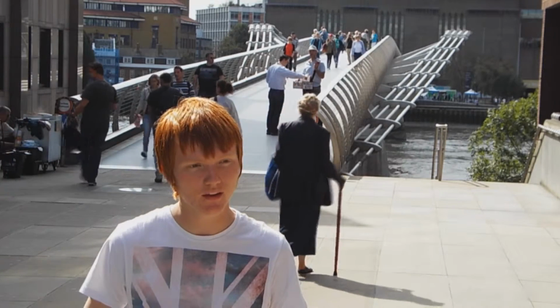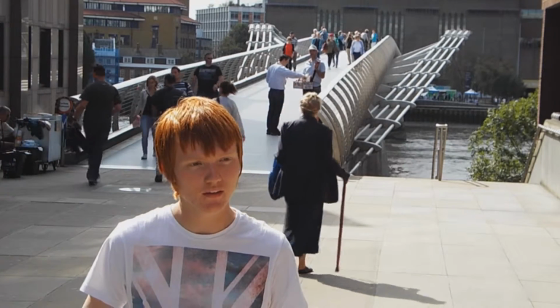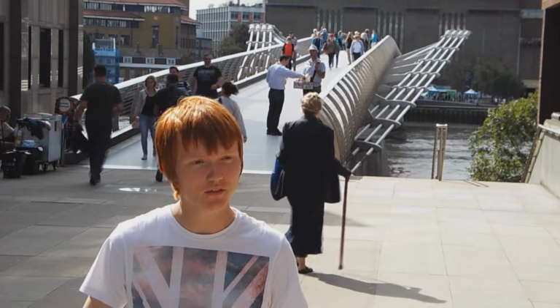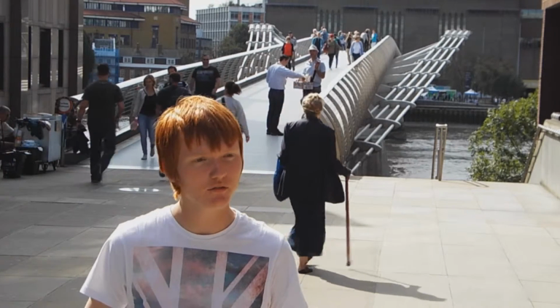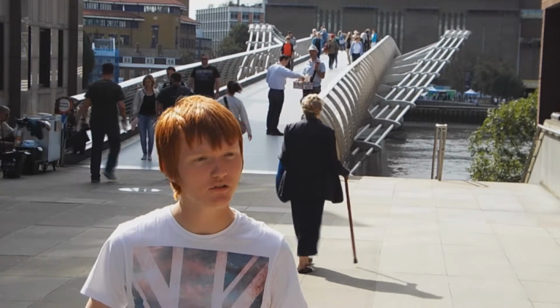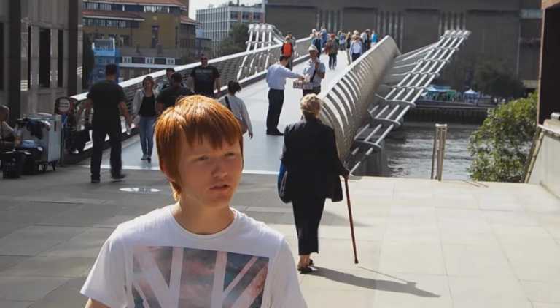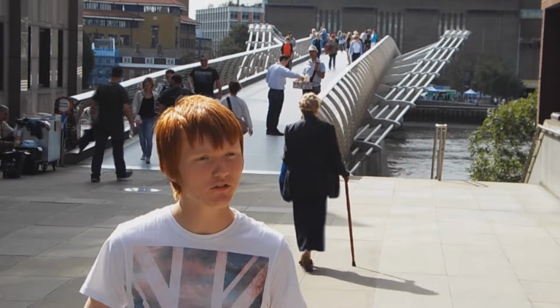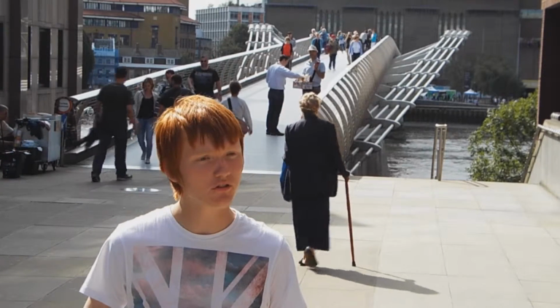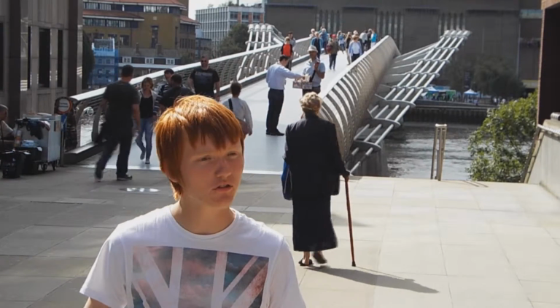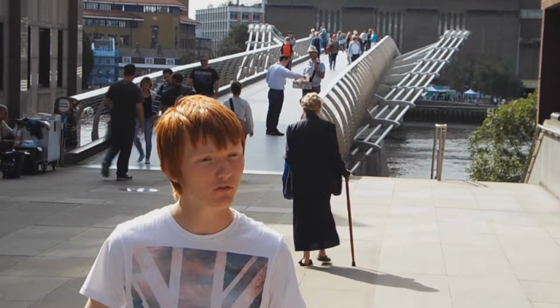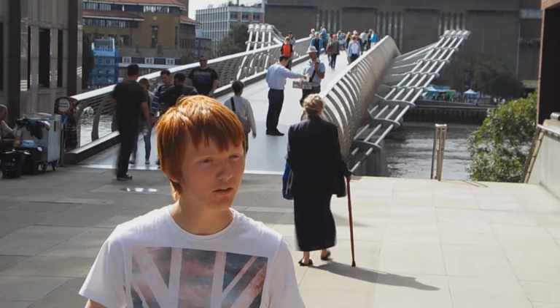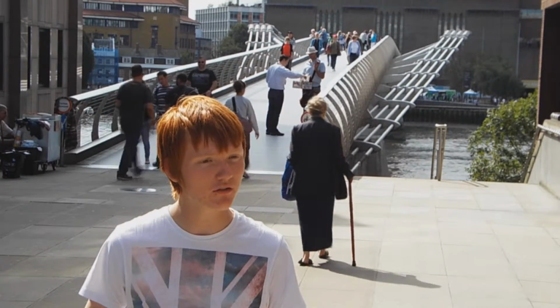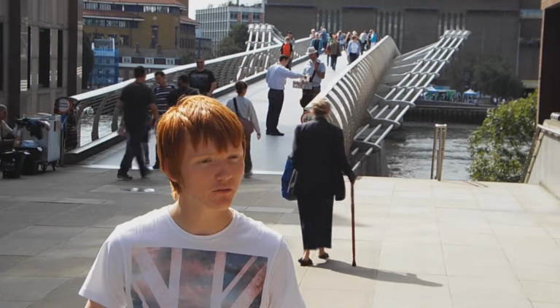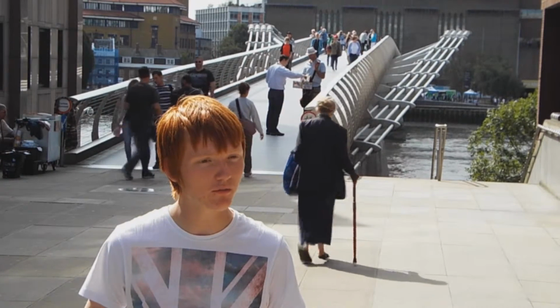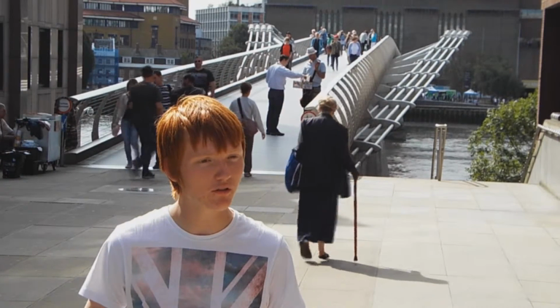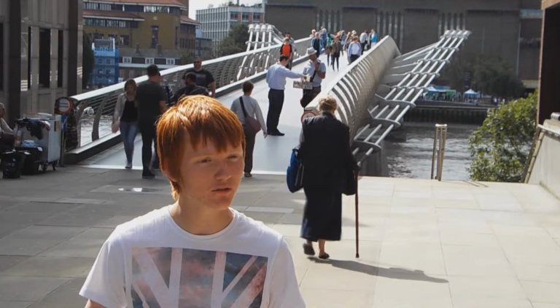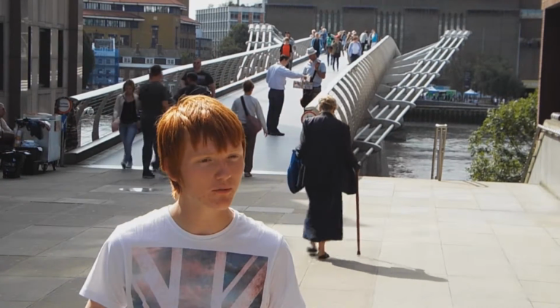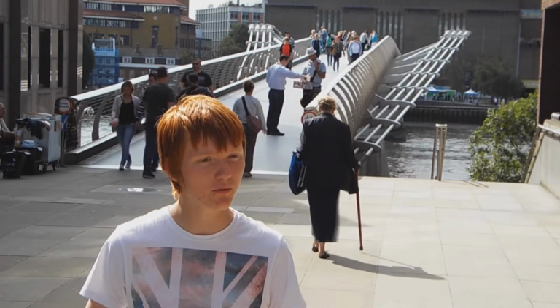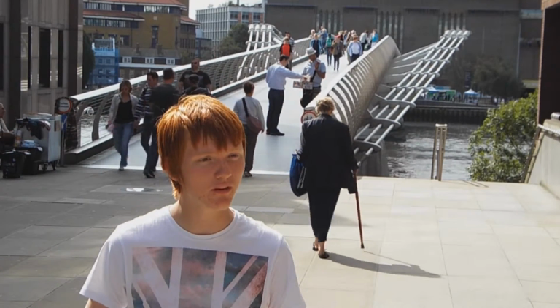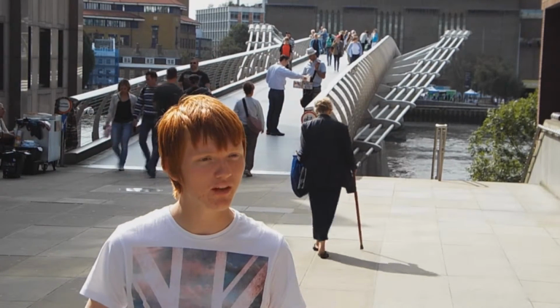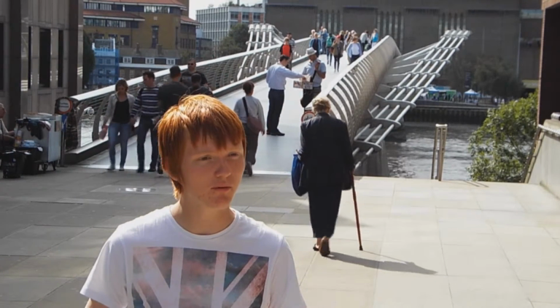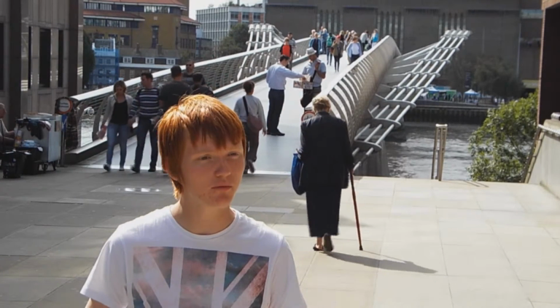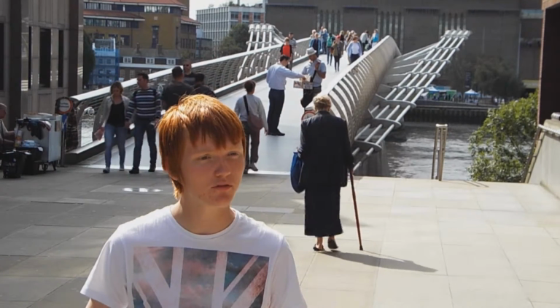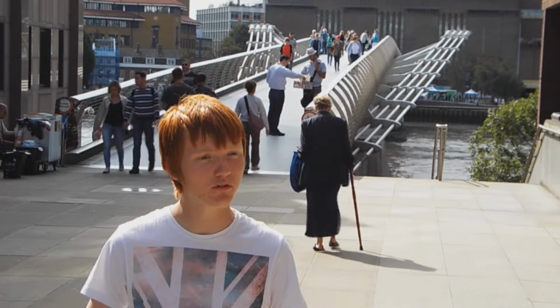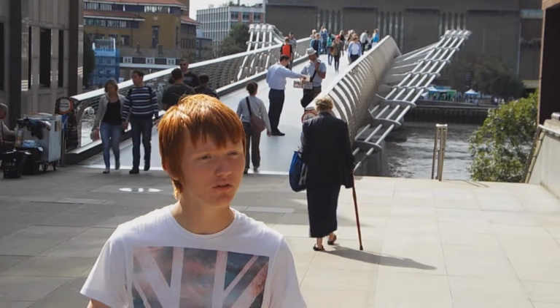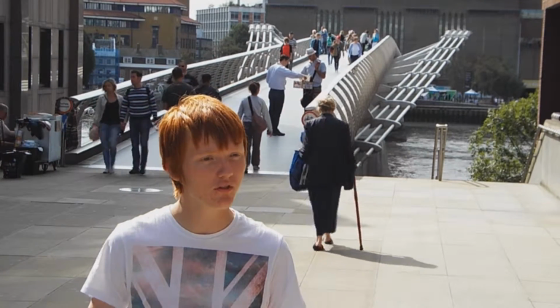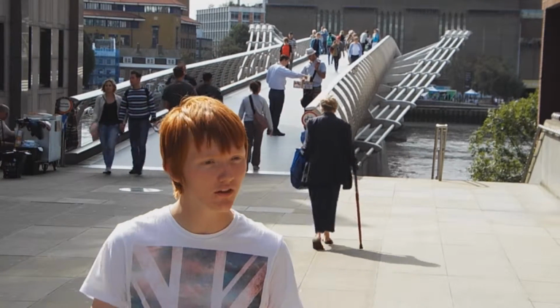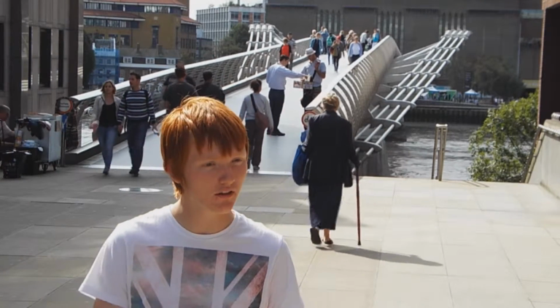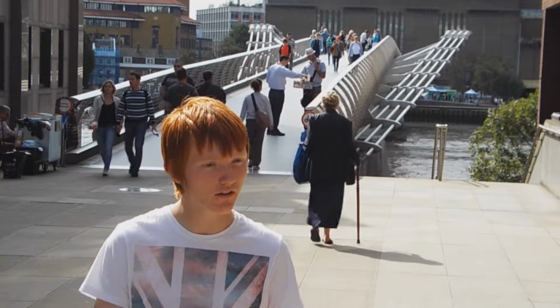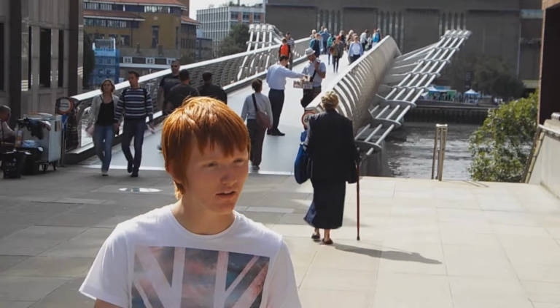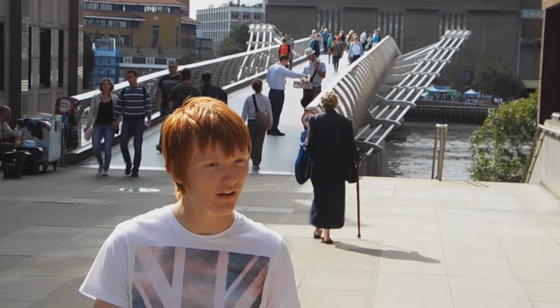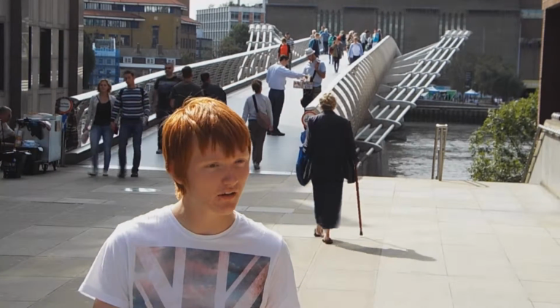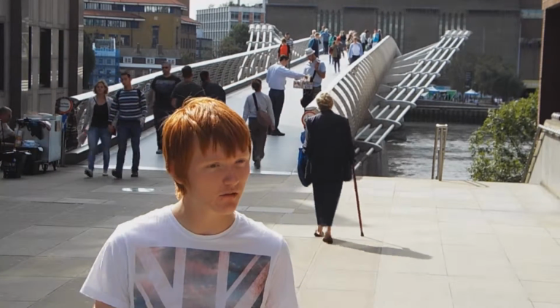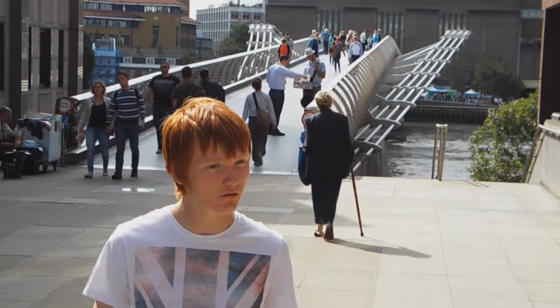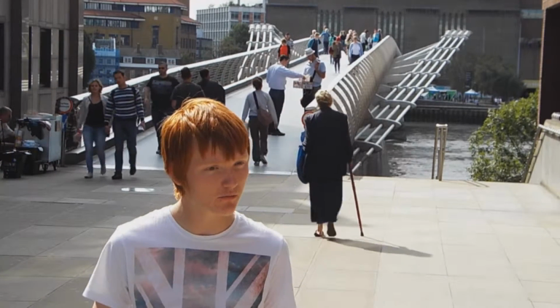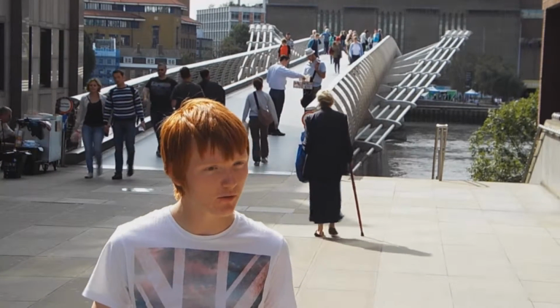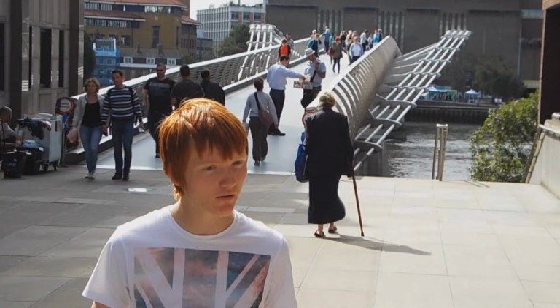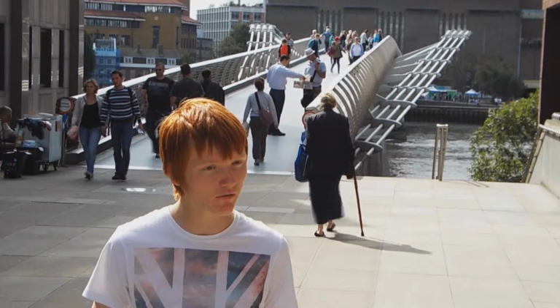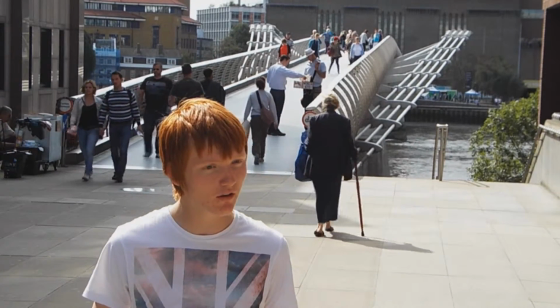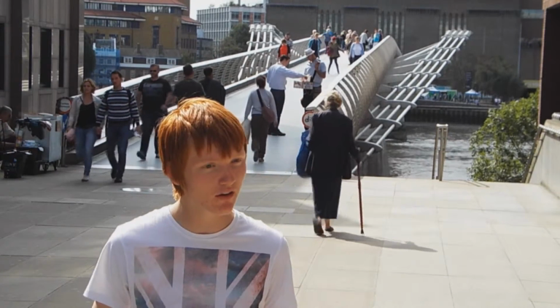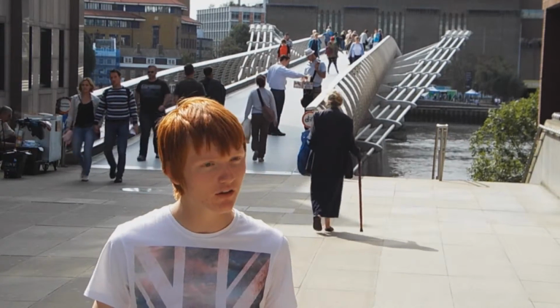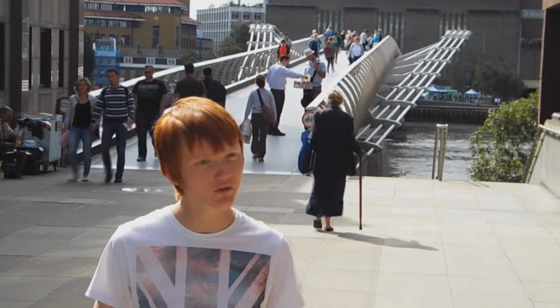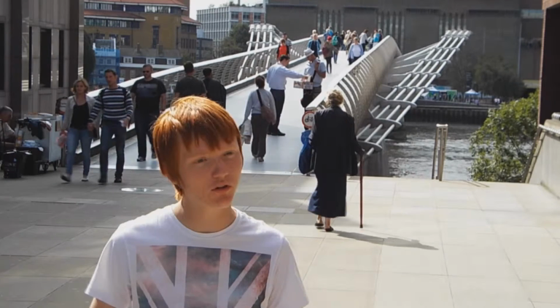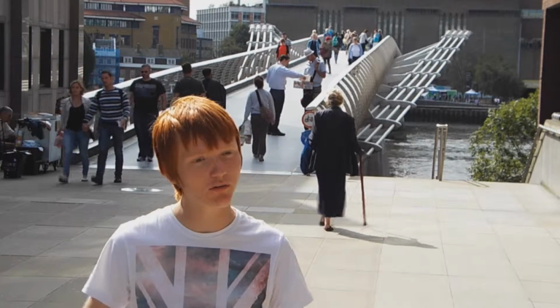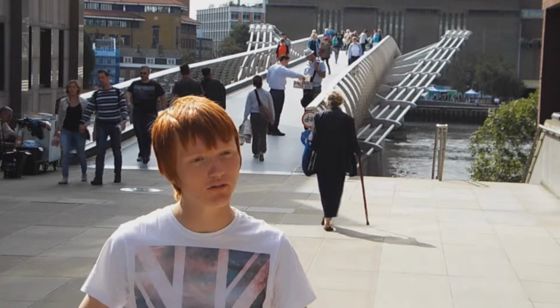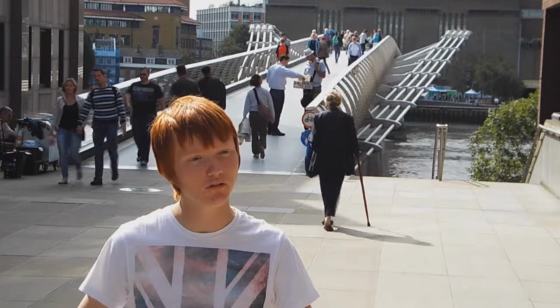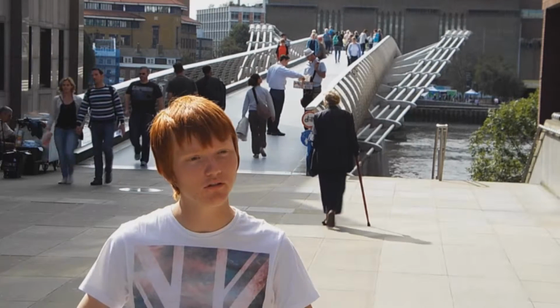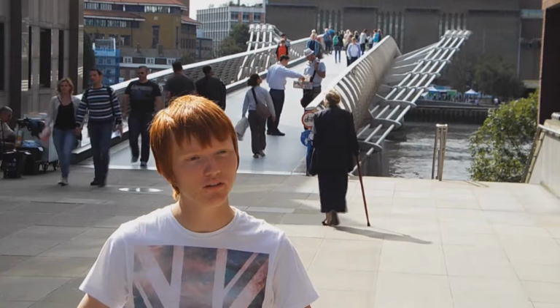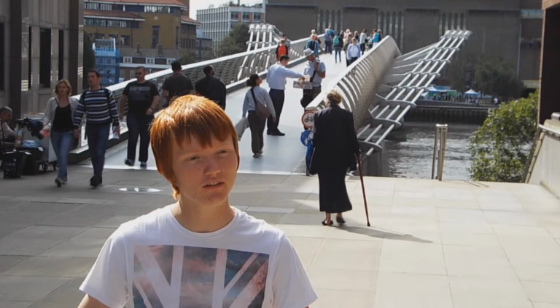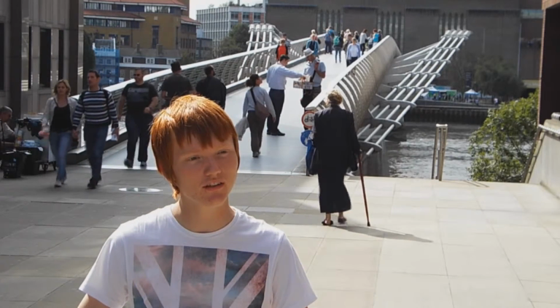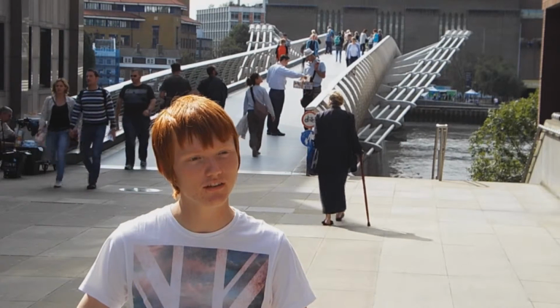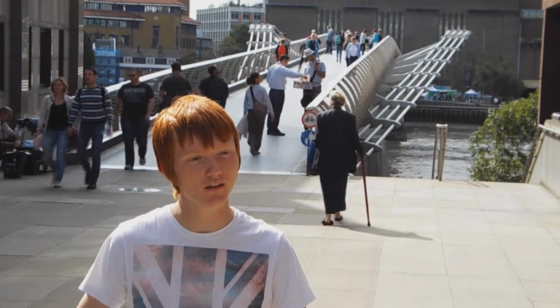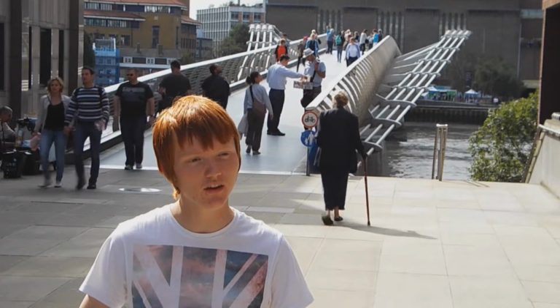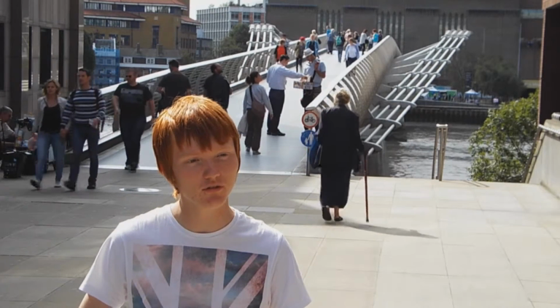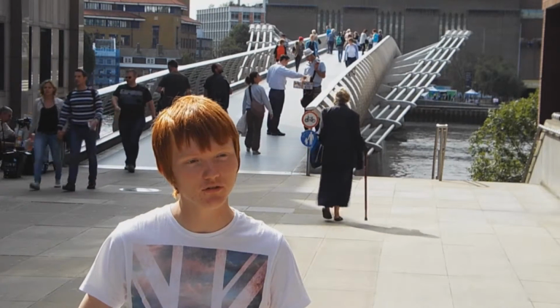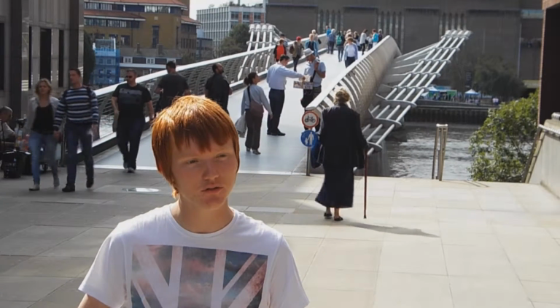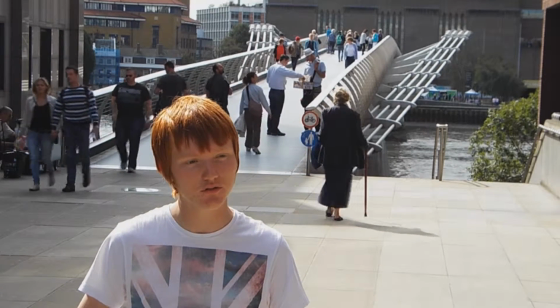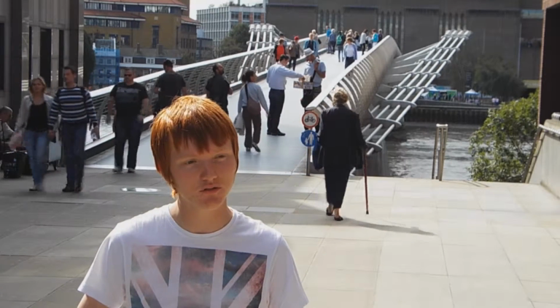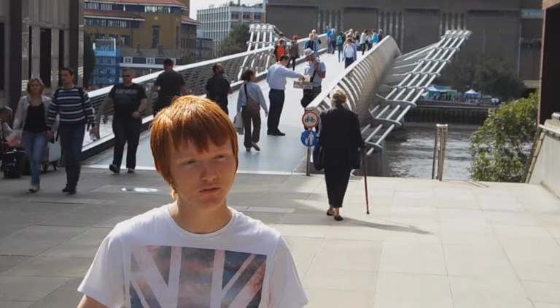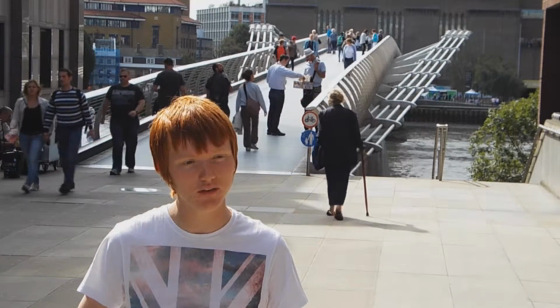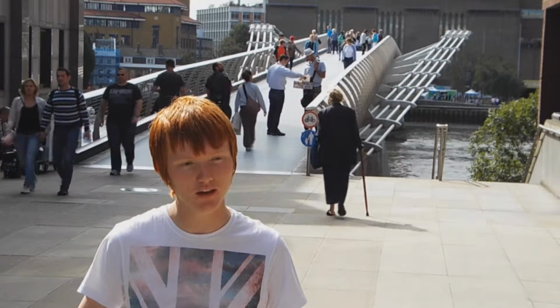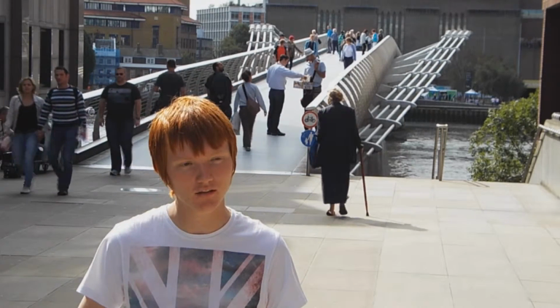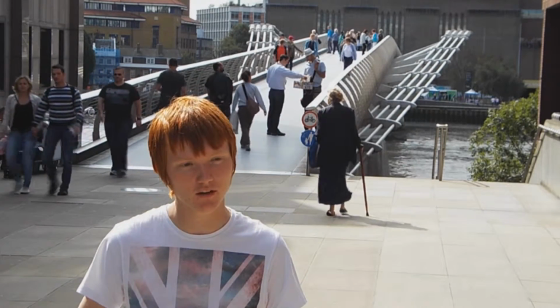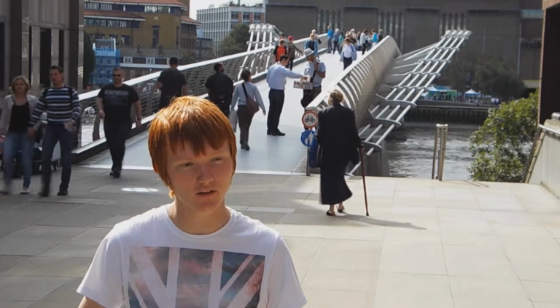The structure is a suspension bridge, but with the cables to the side of the deck, not above. This is so it did not exceed the height restrictions of the area.